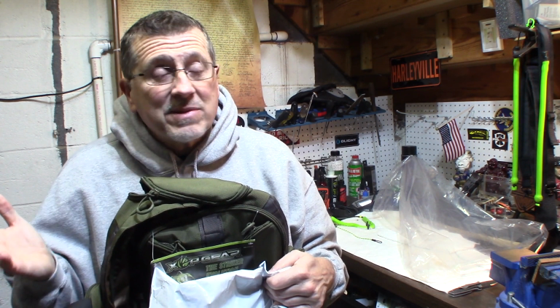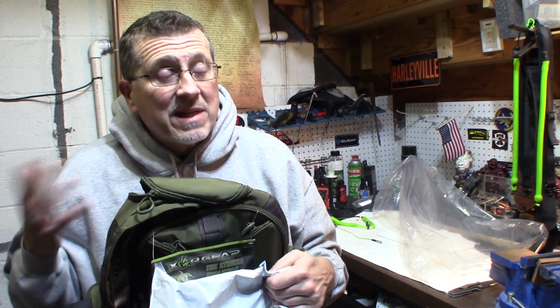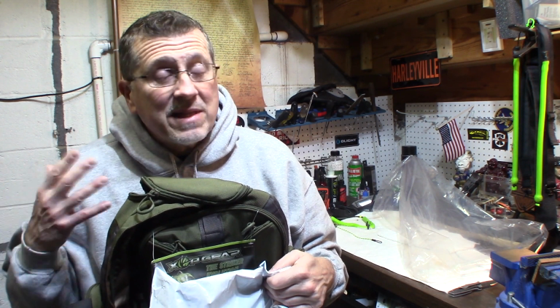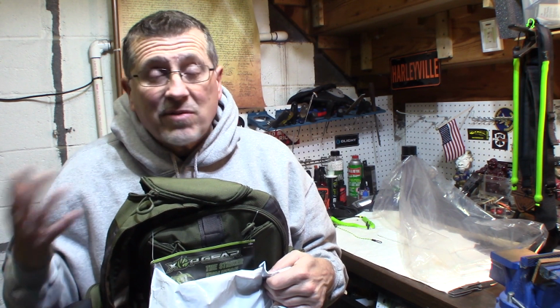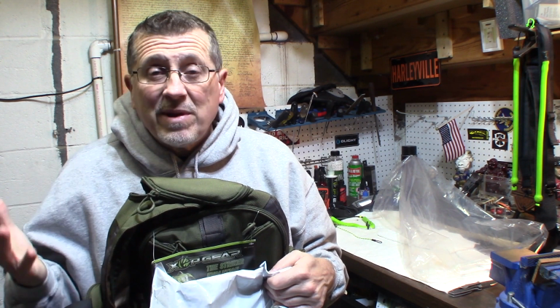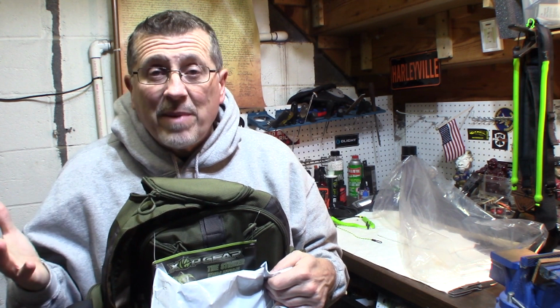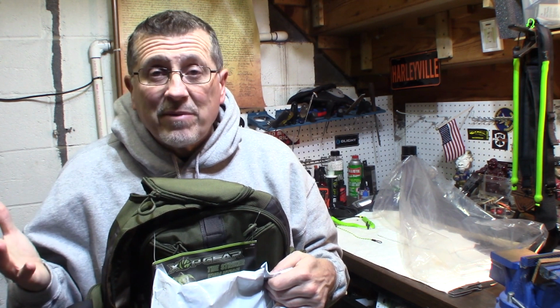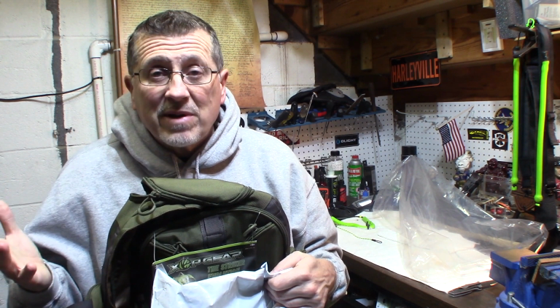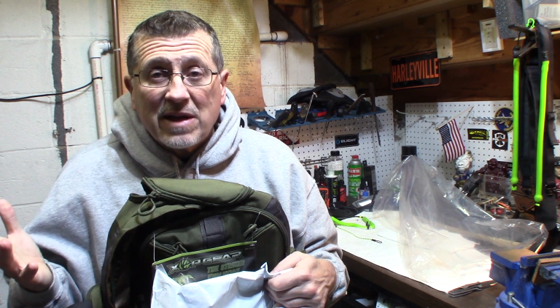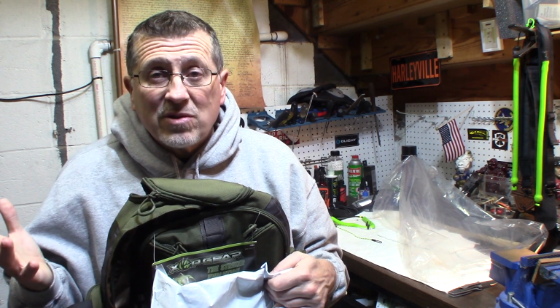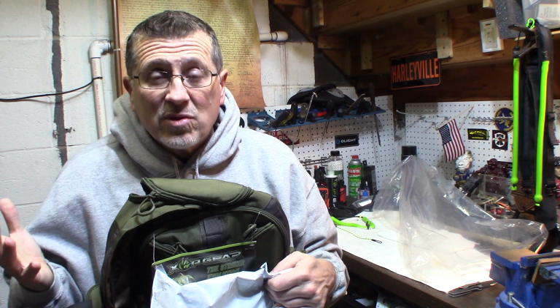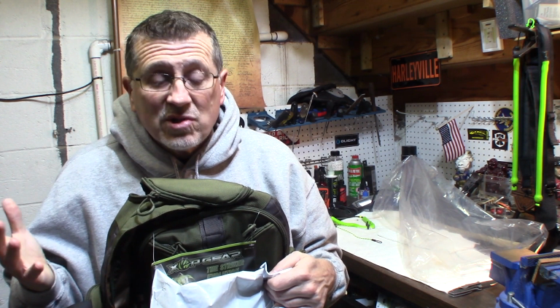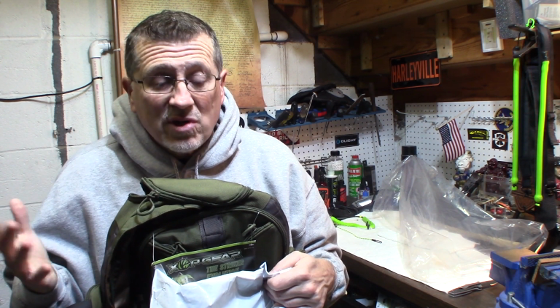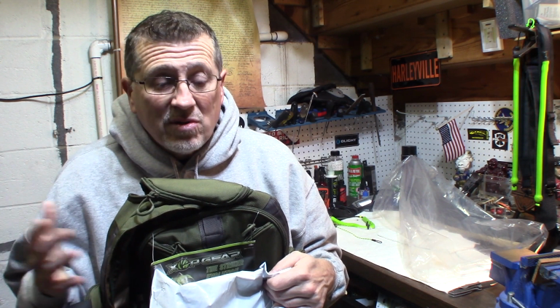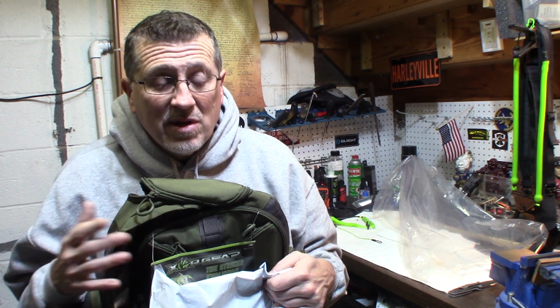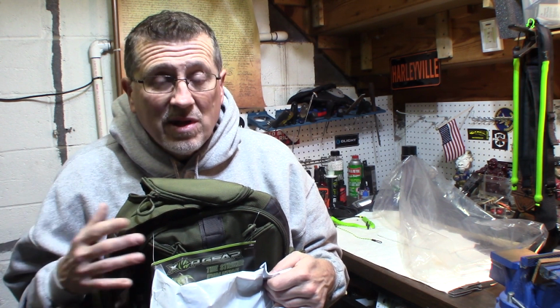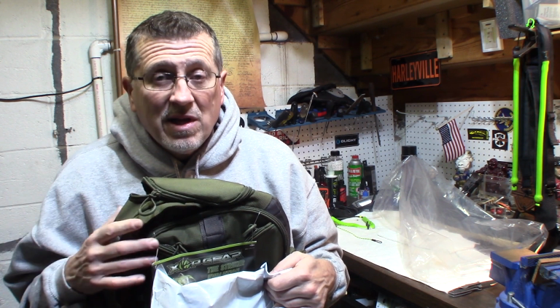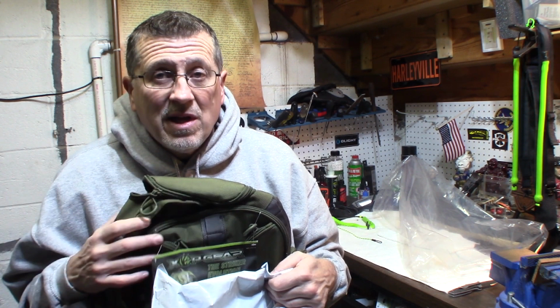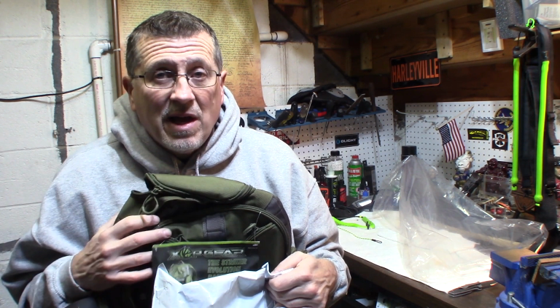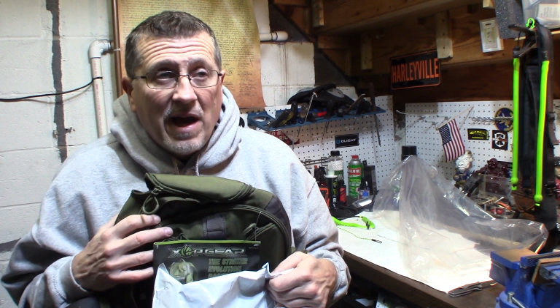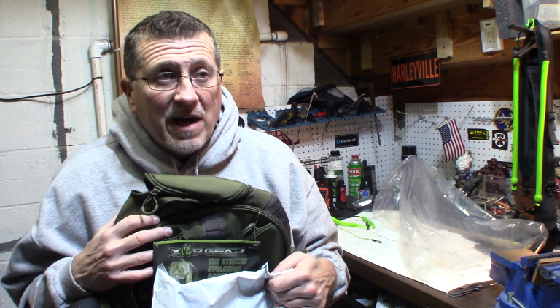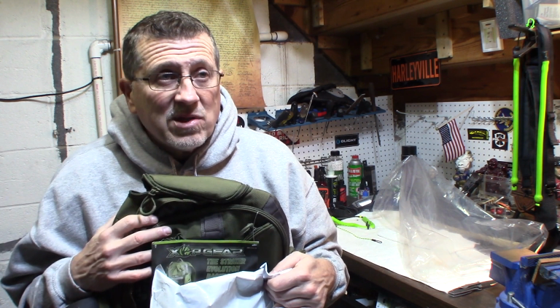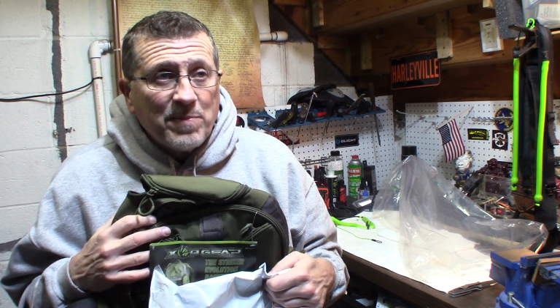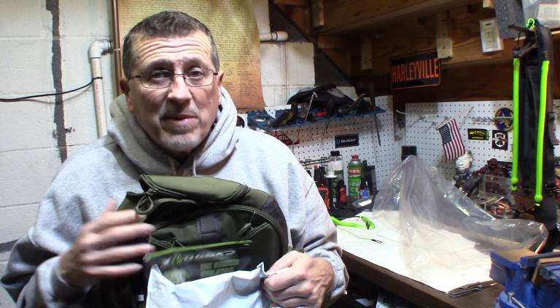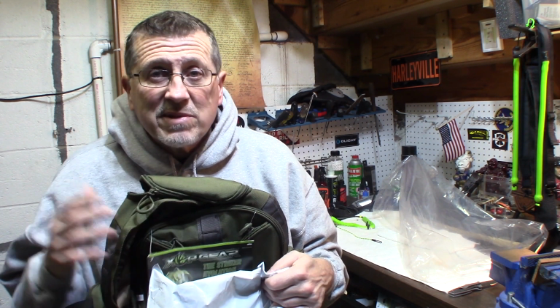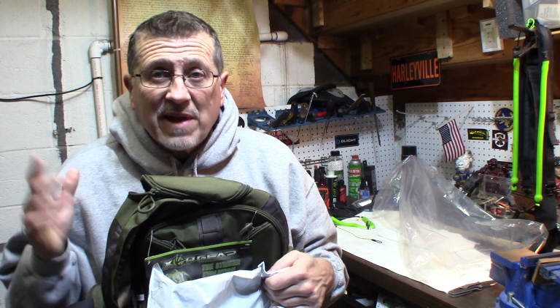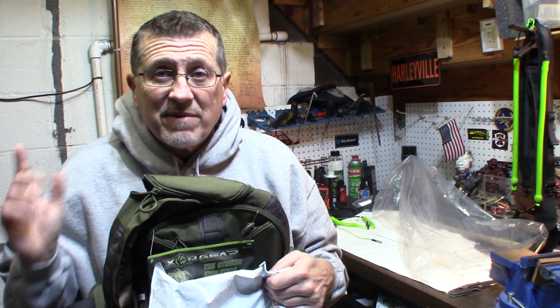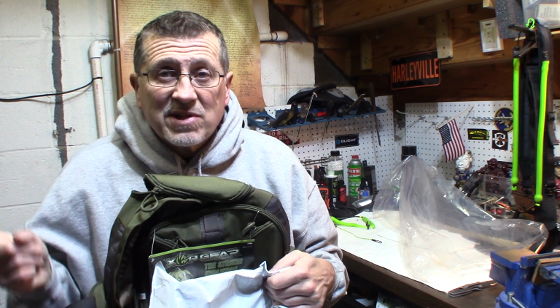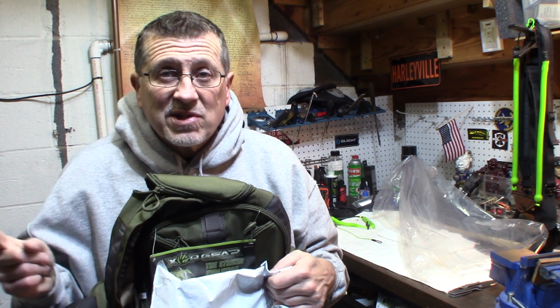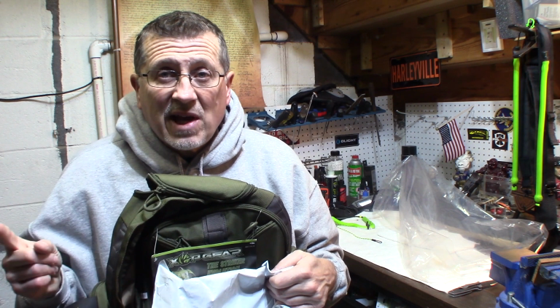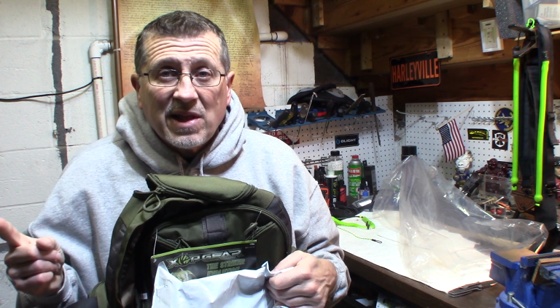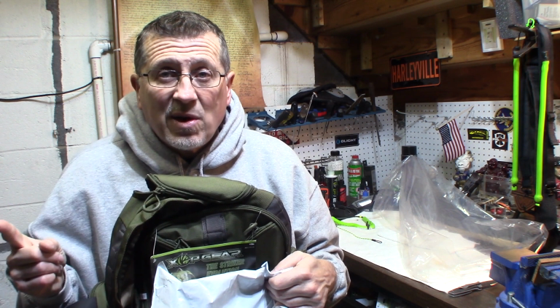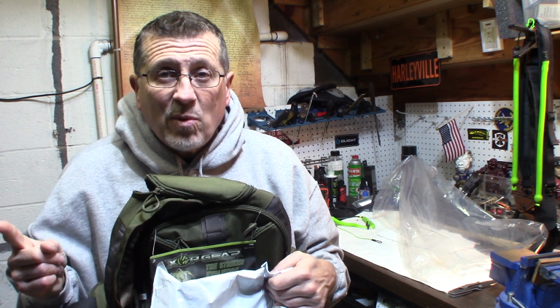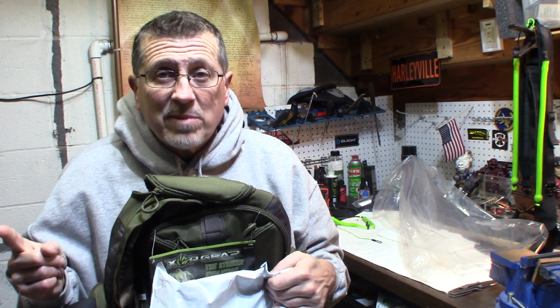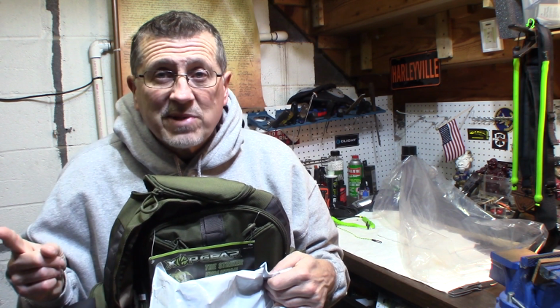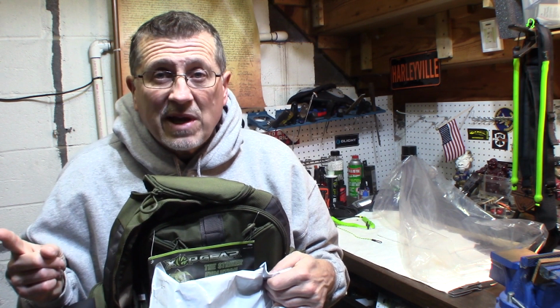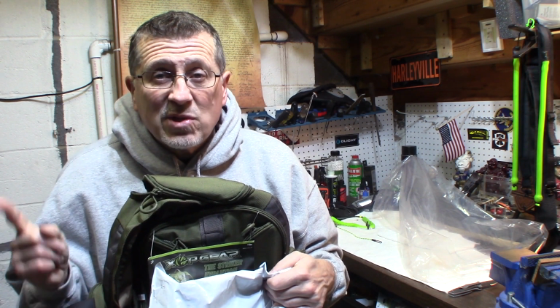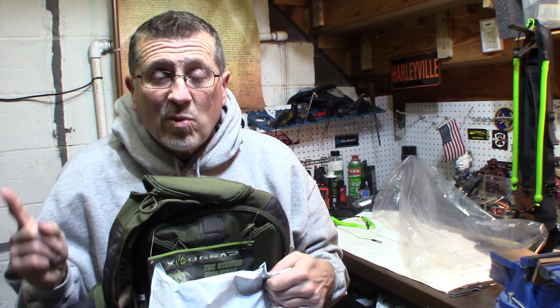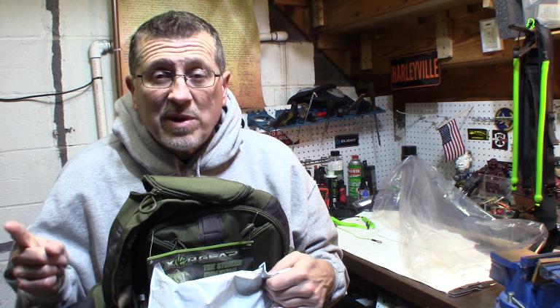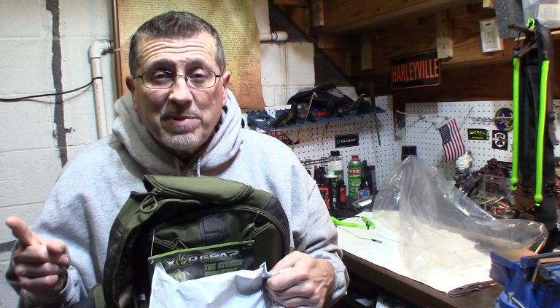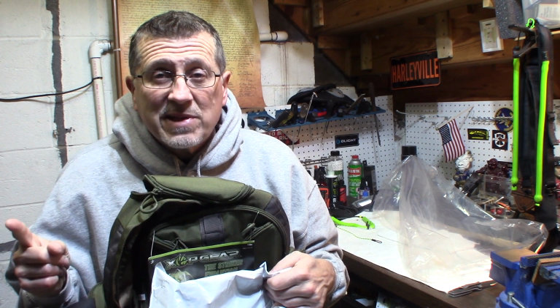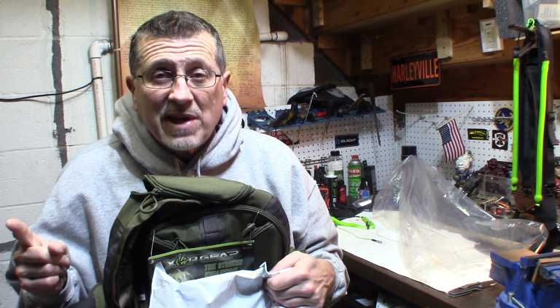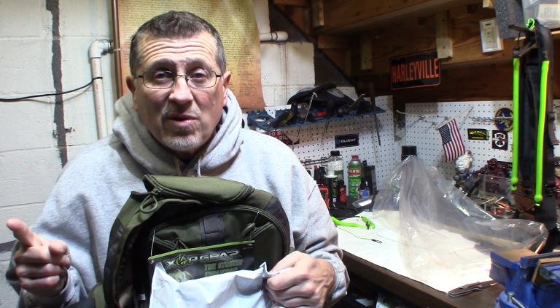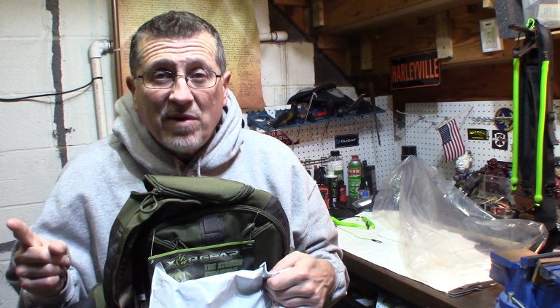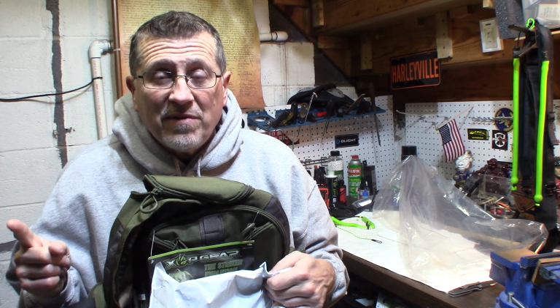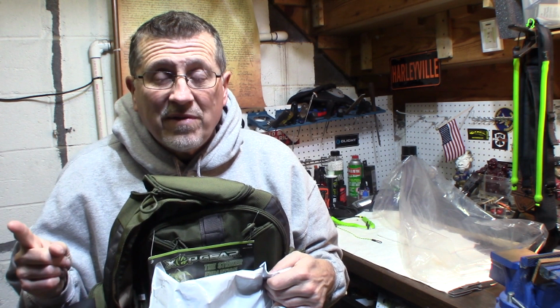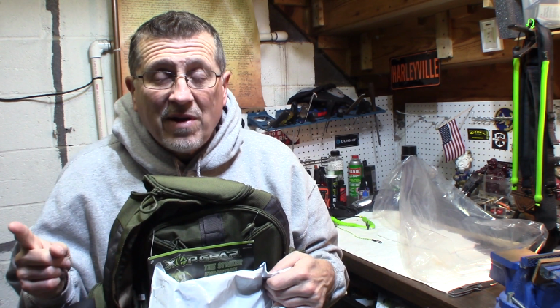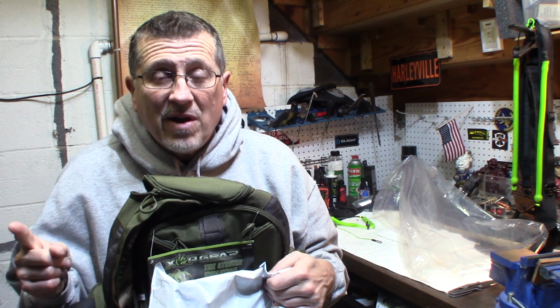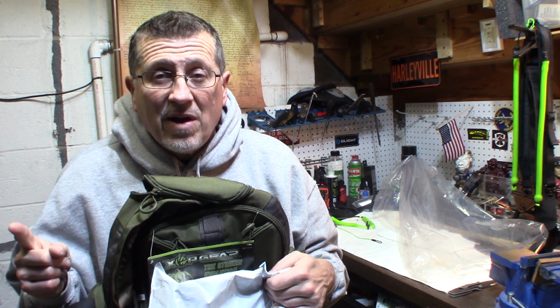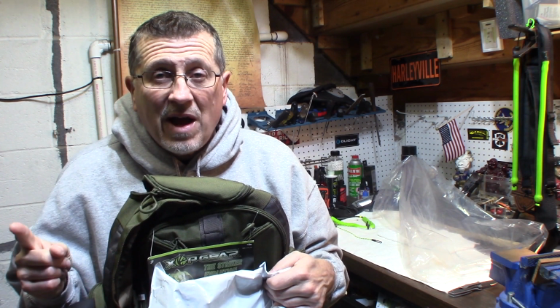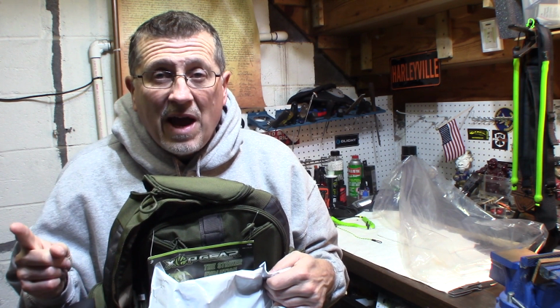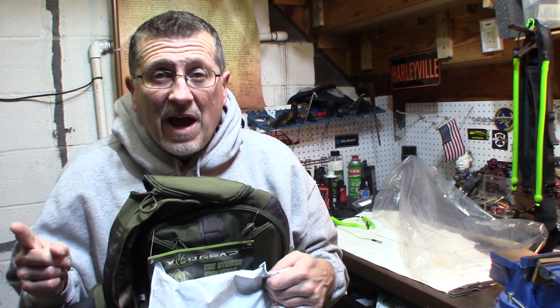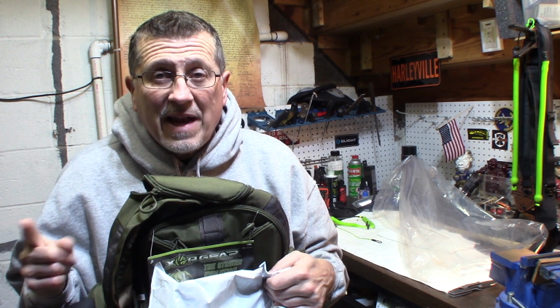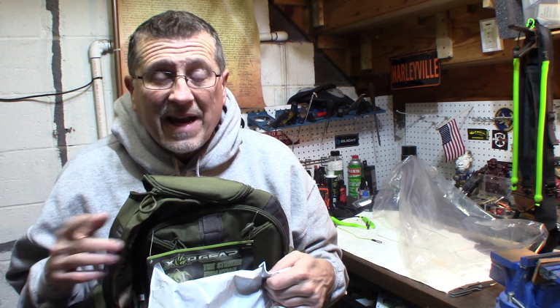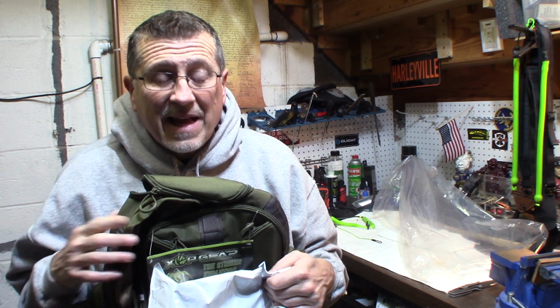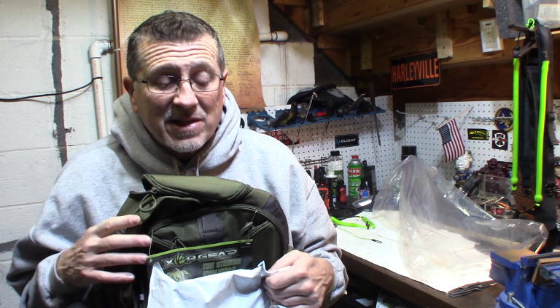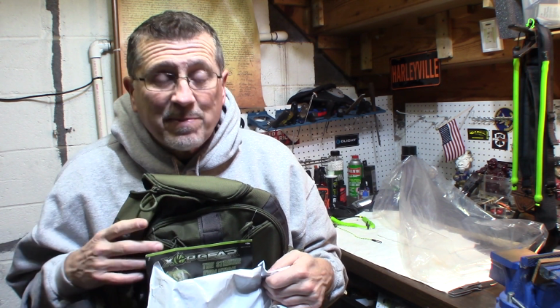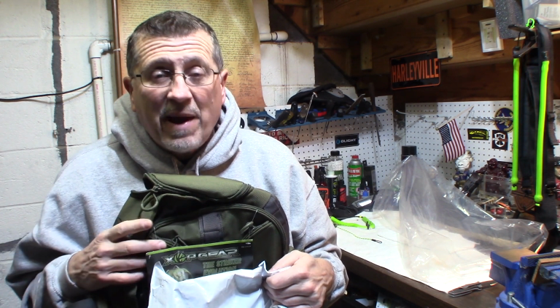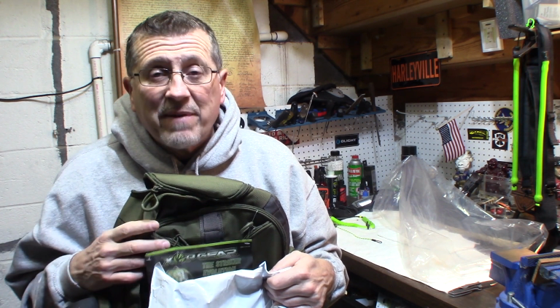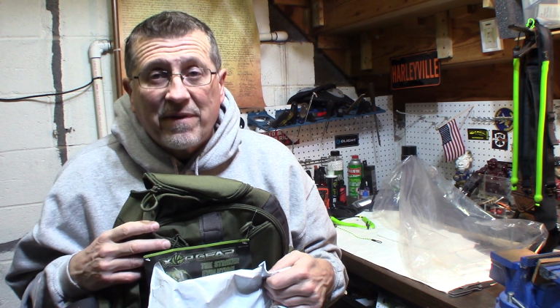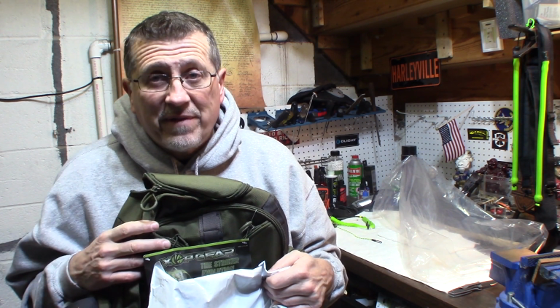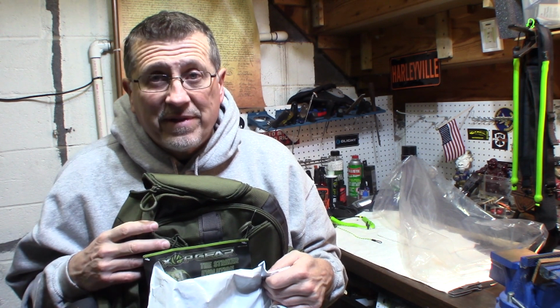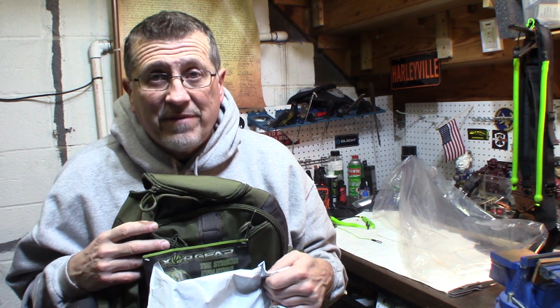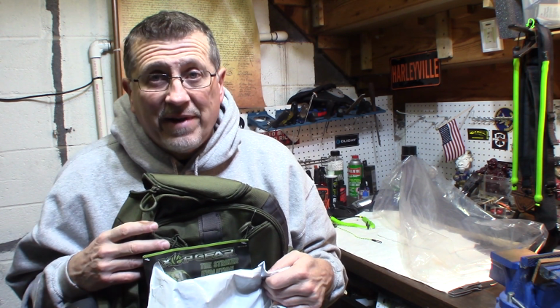I was at the Great American Outdoor Show. XRP was having a sale on the website, 20% off. And I got this pack for $55.